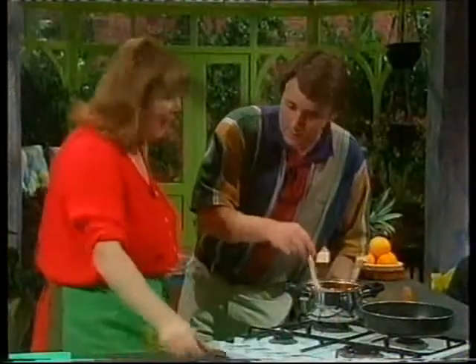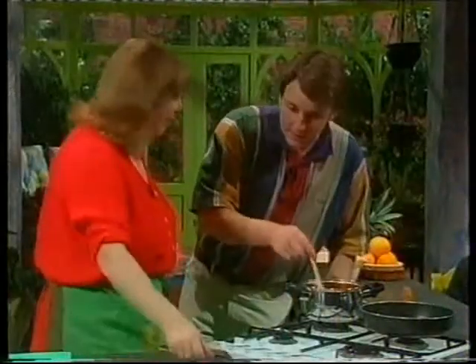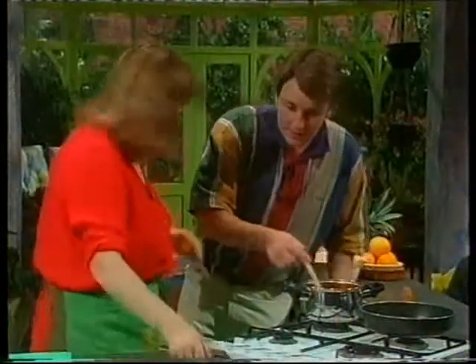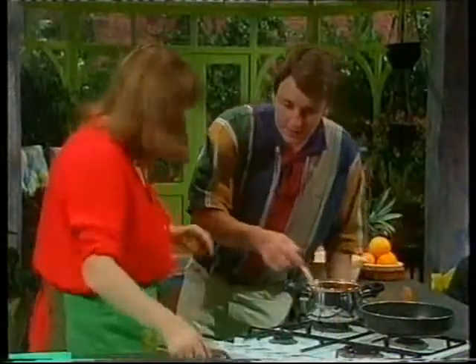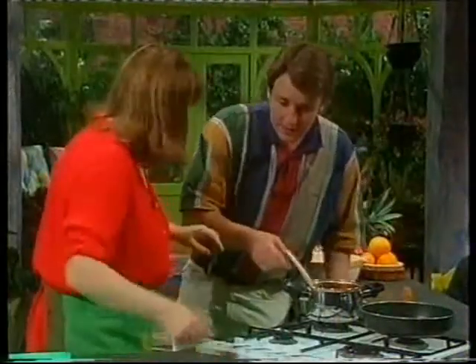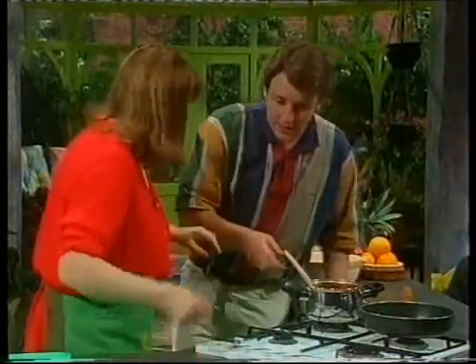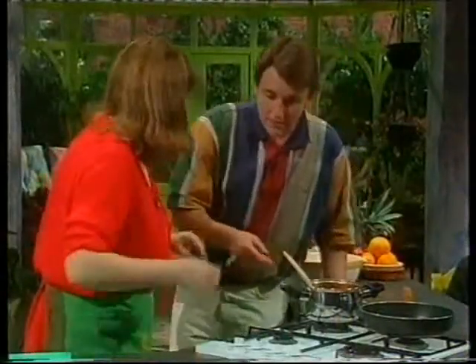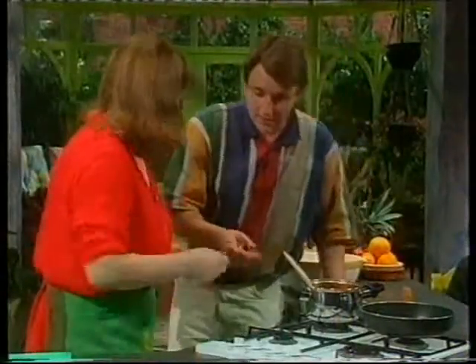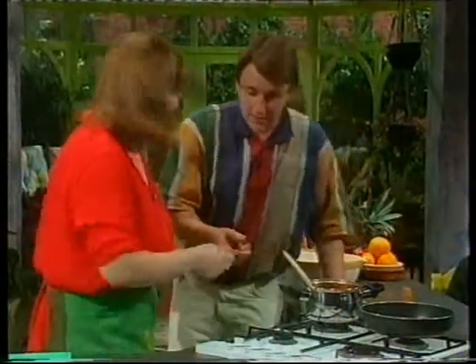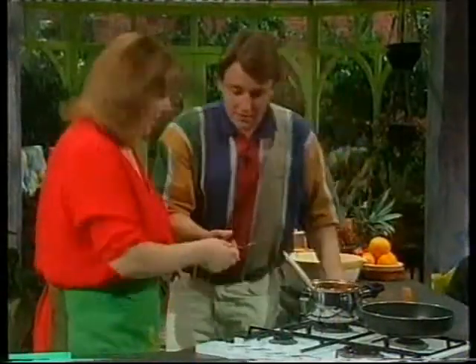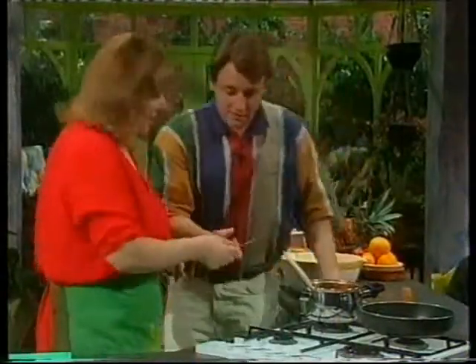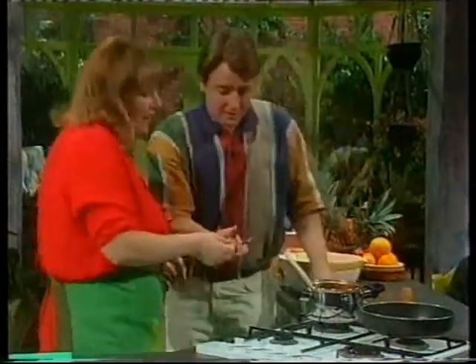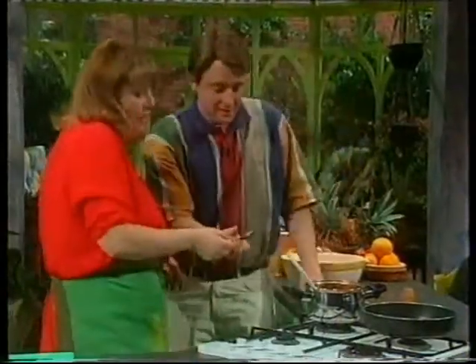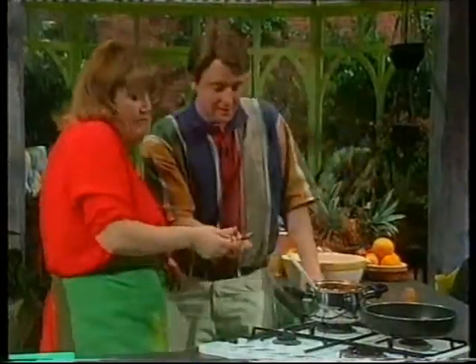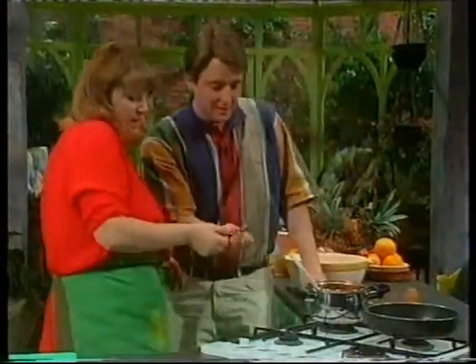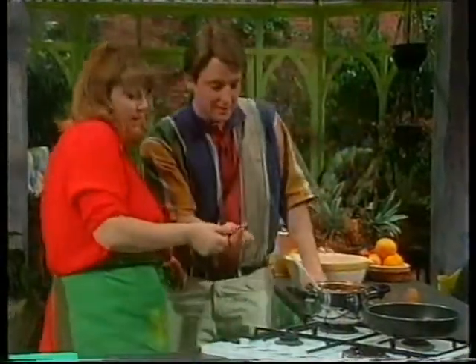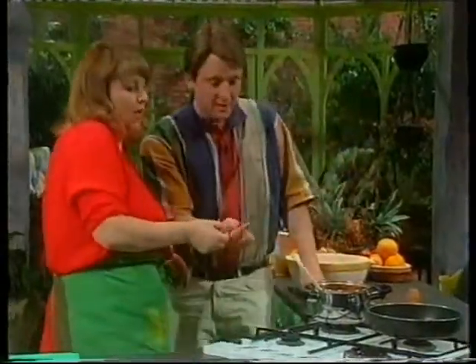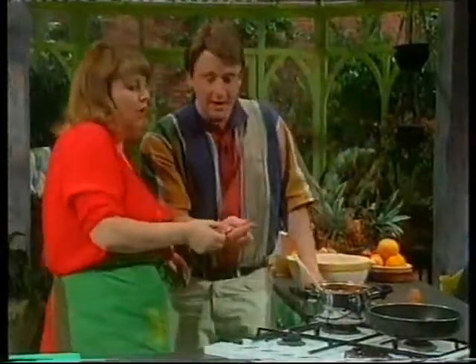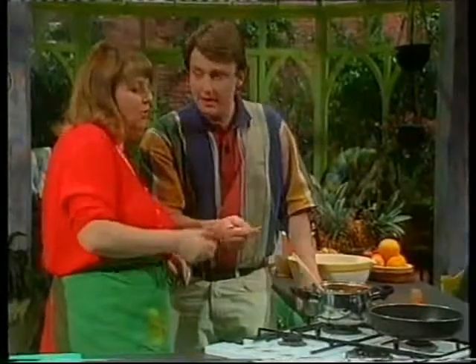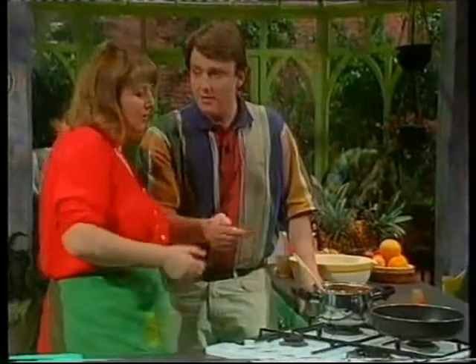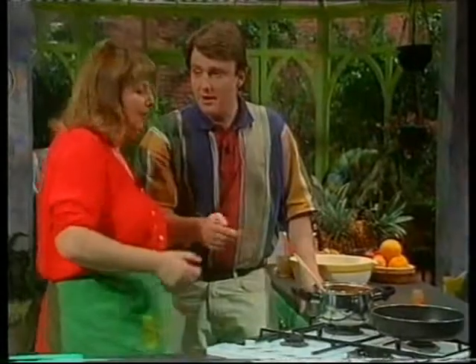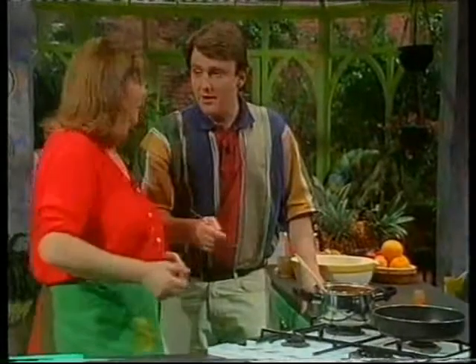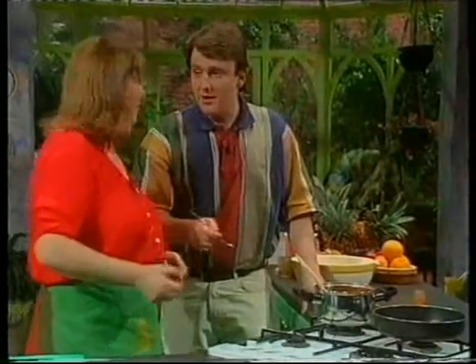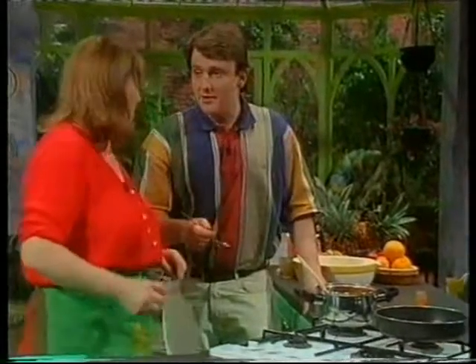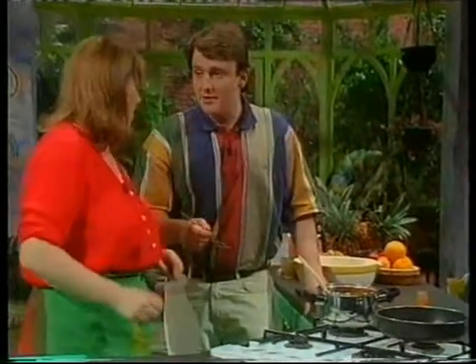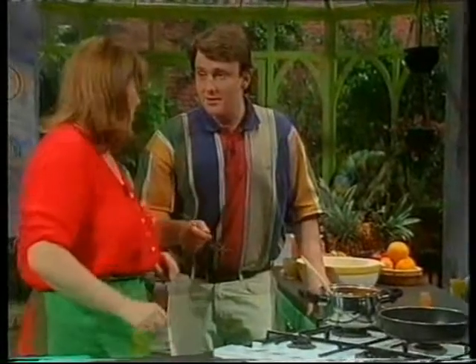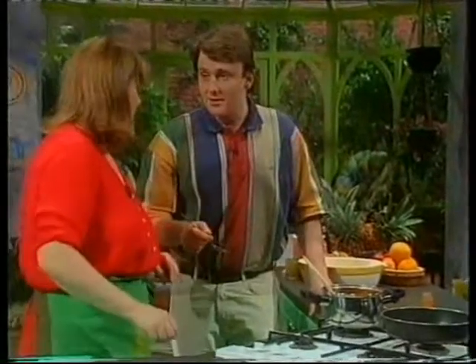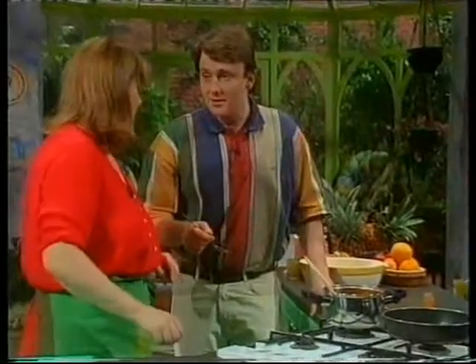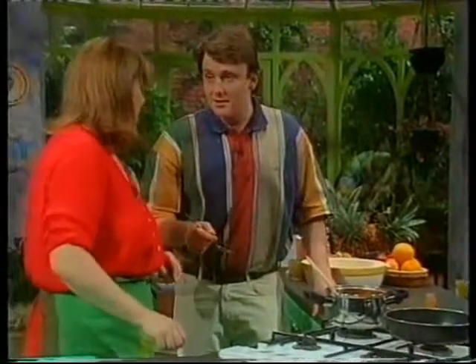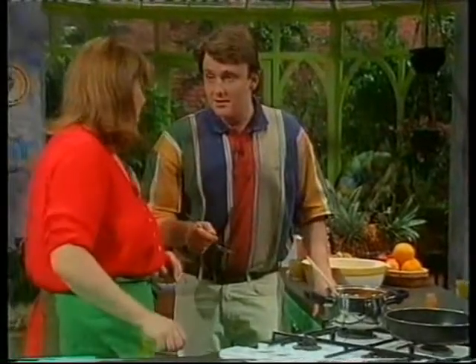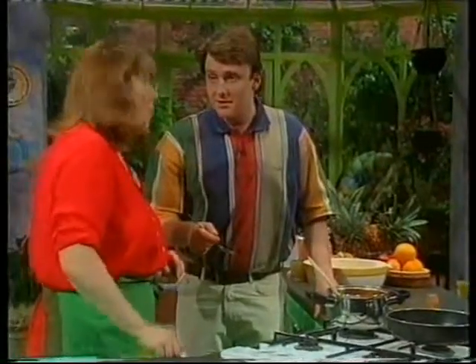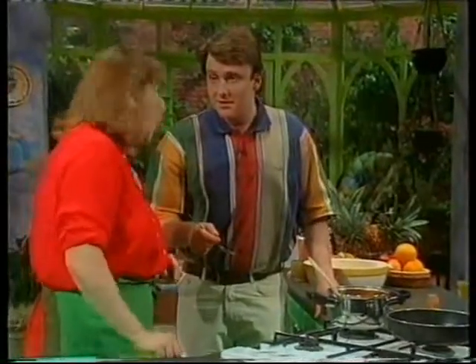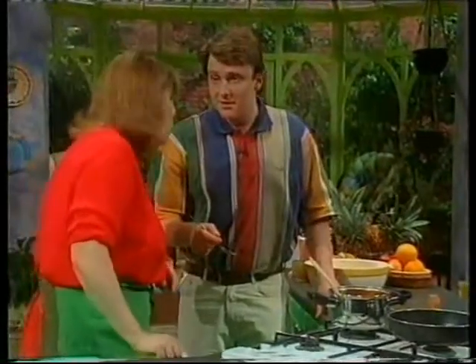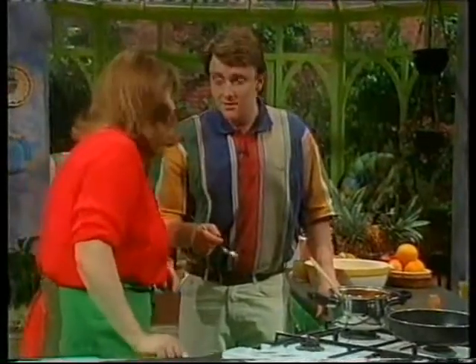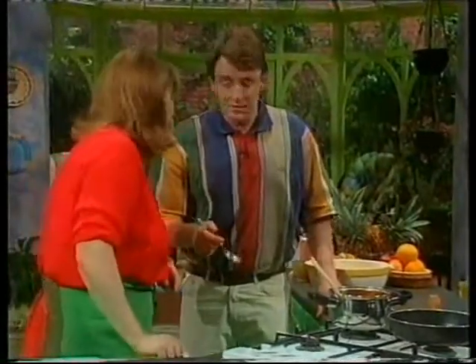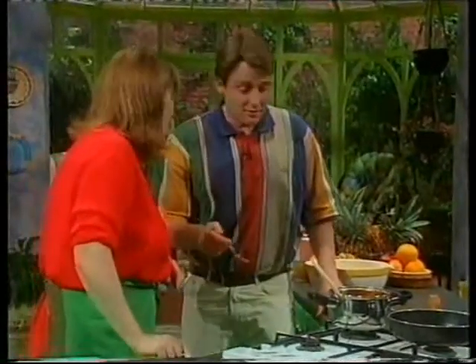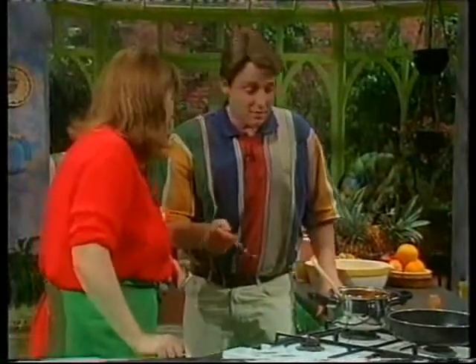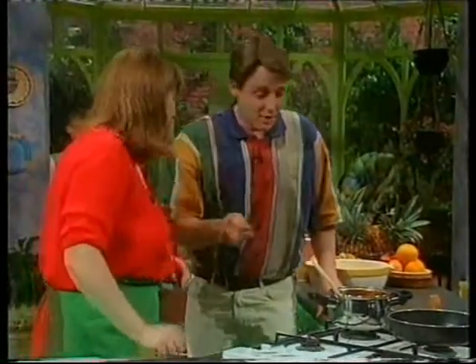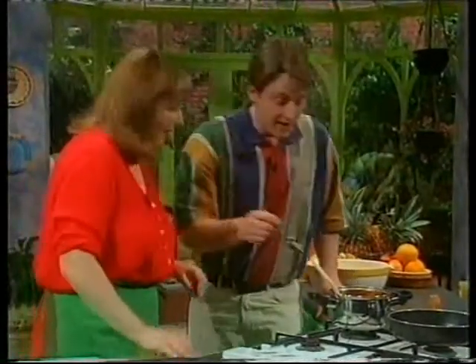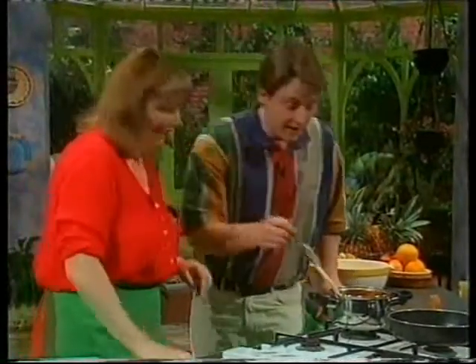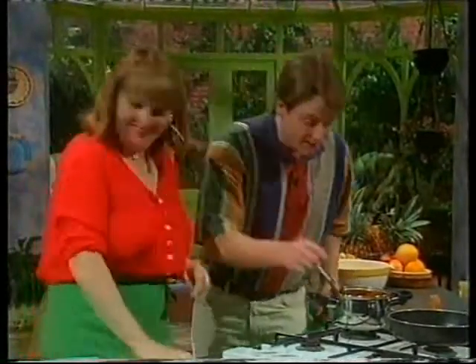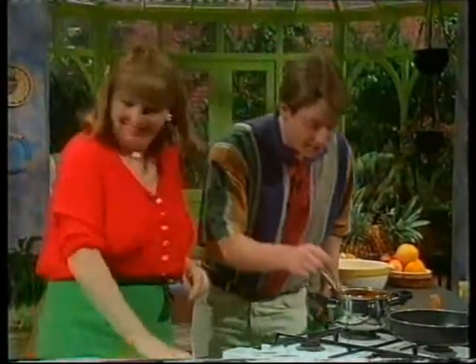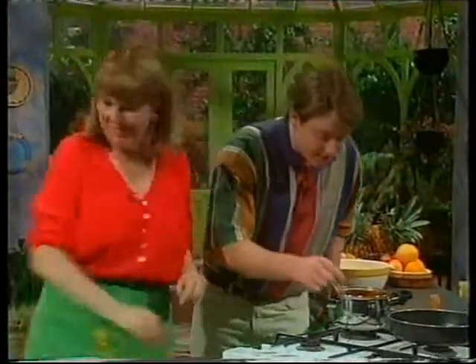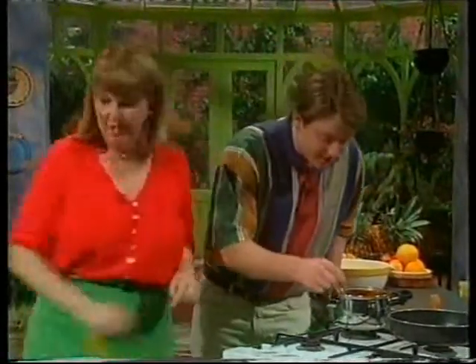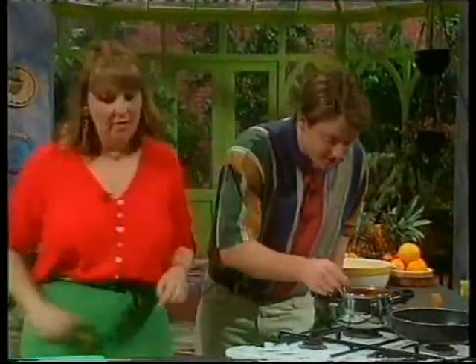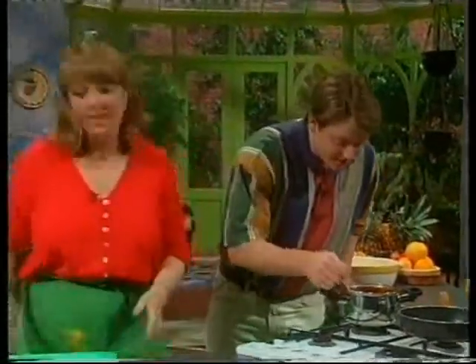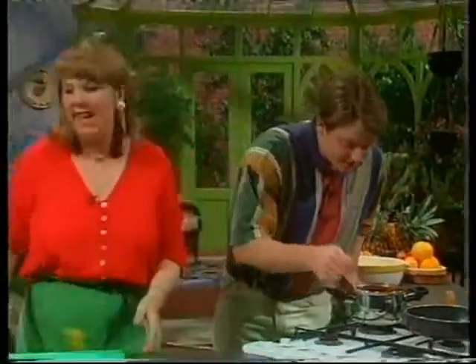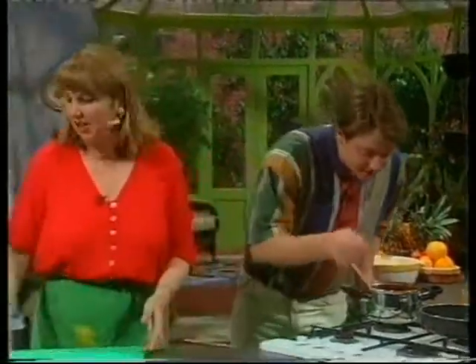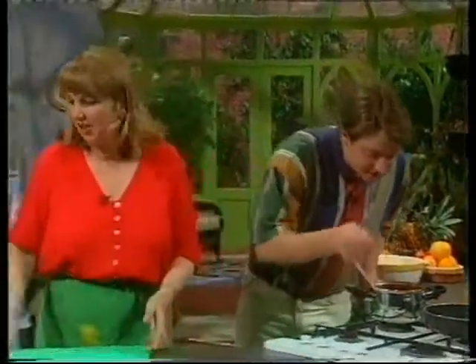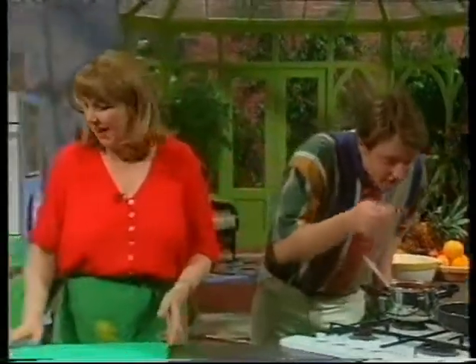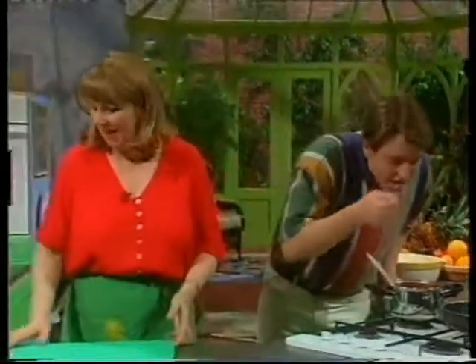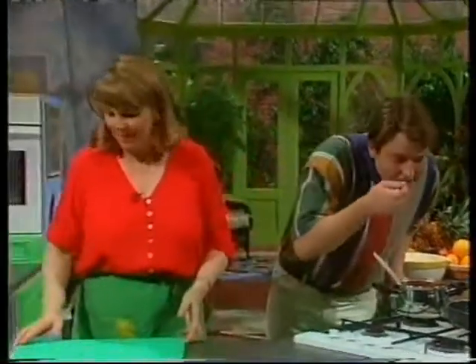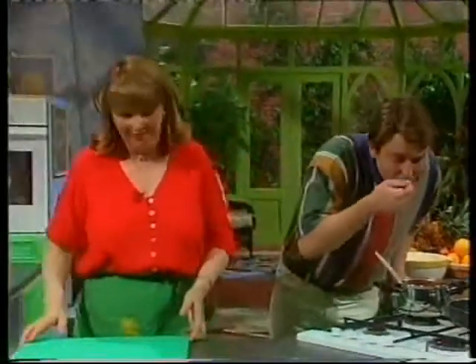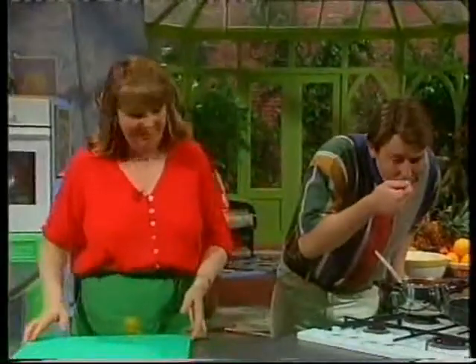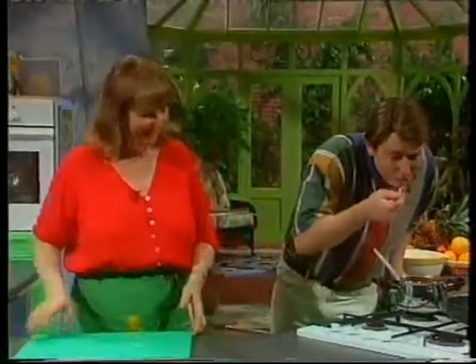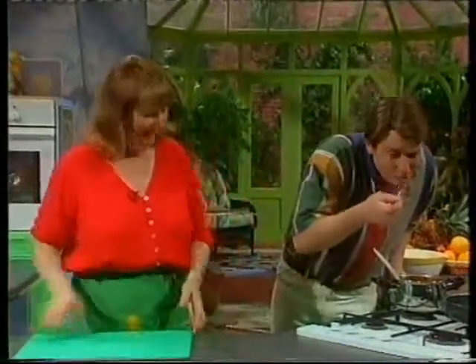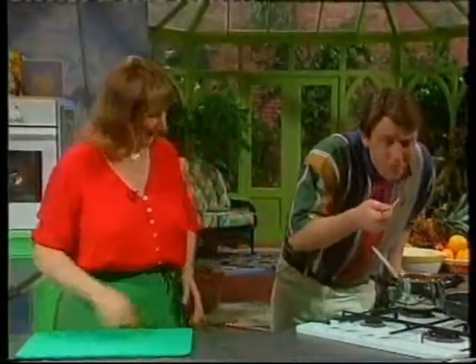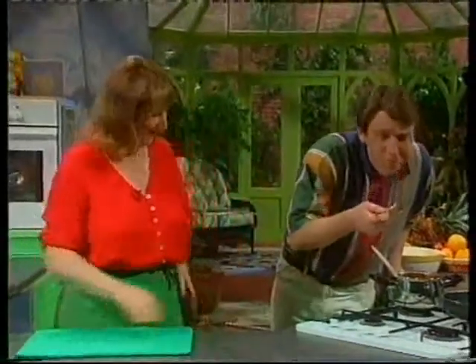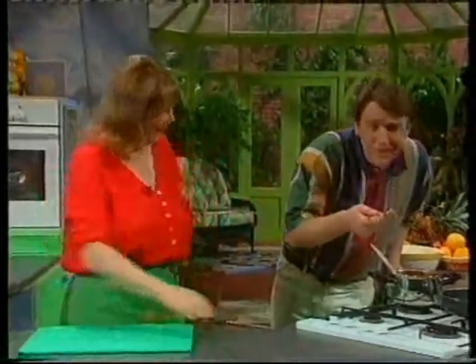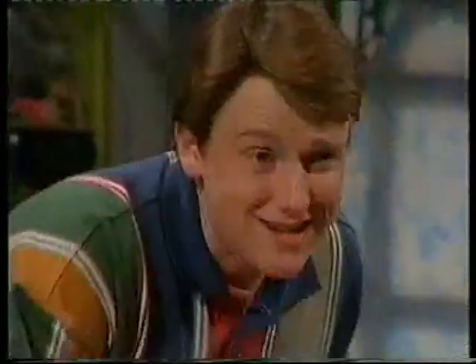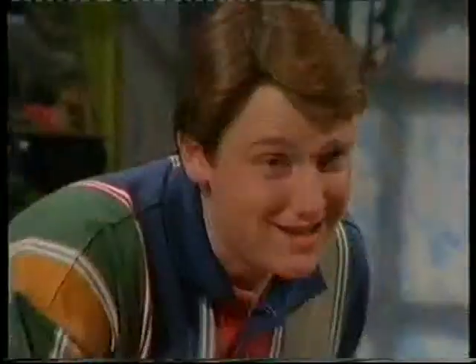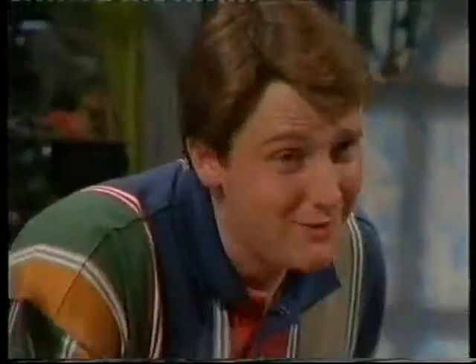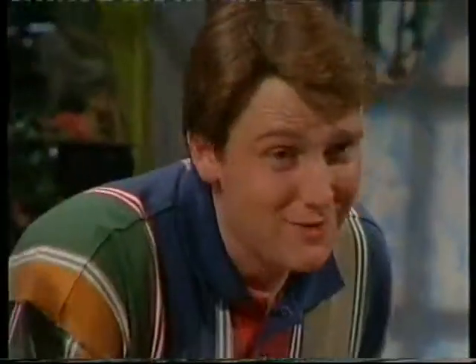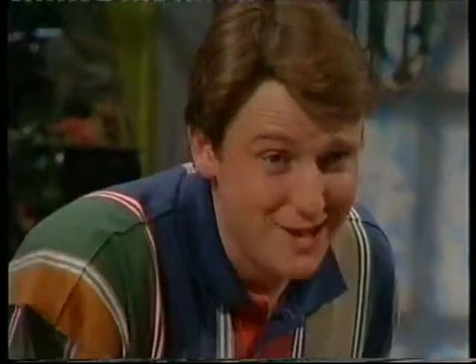I'd like you to taste it, Harry, because I've got a bit of a cold. Would you? Can I be honest? That's lovely.